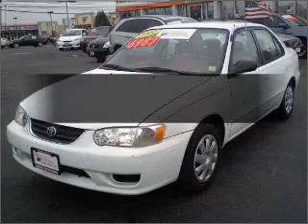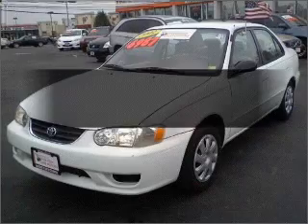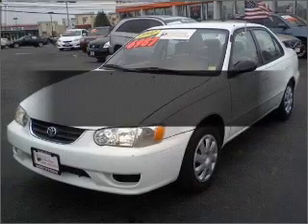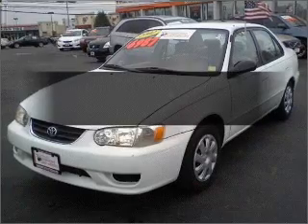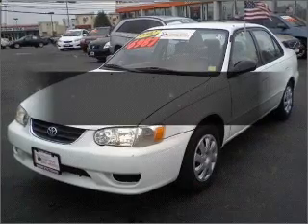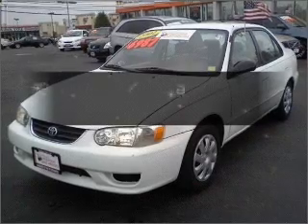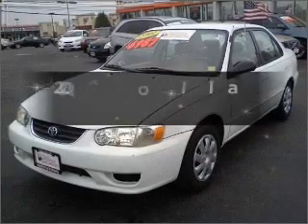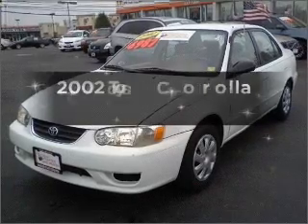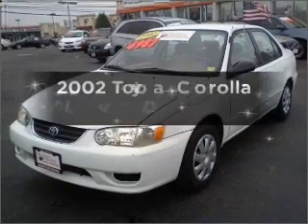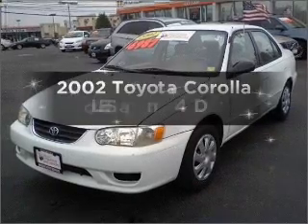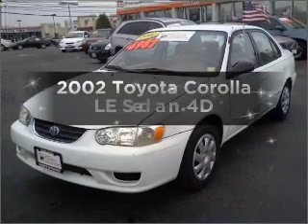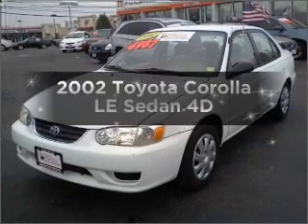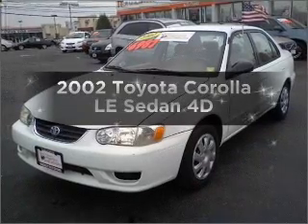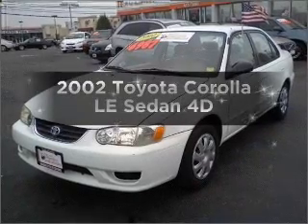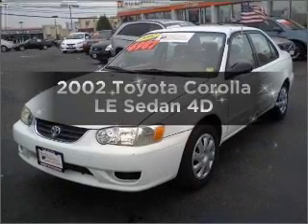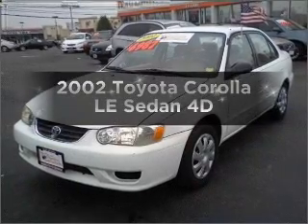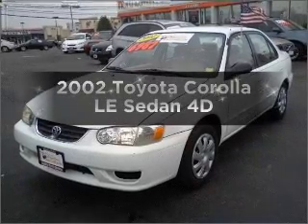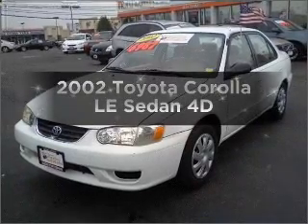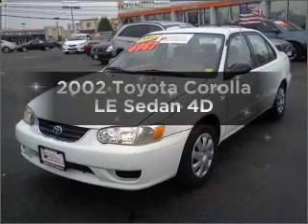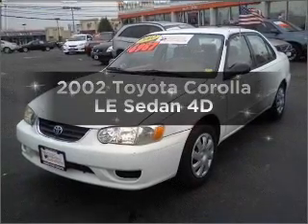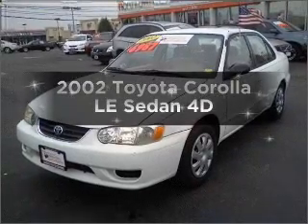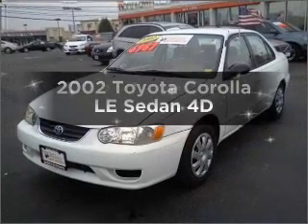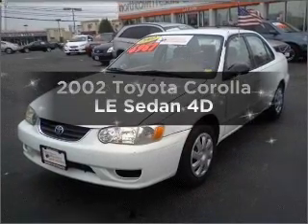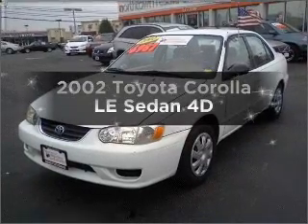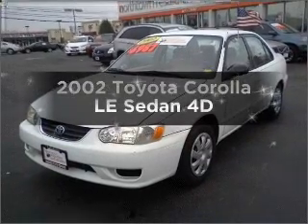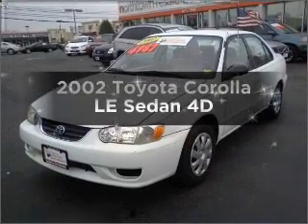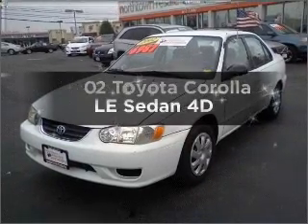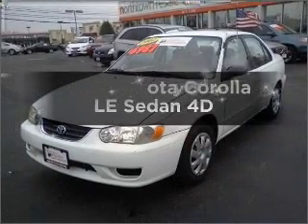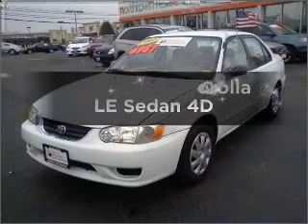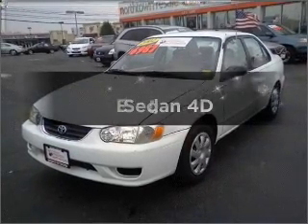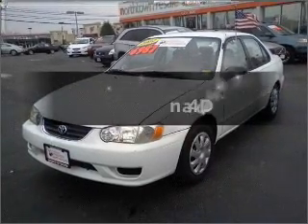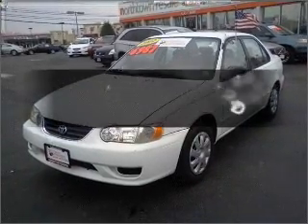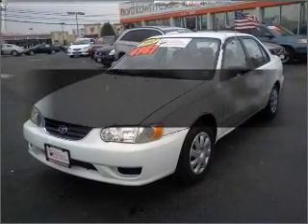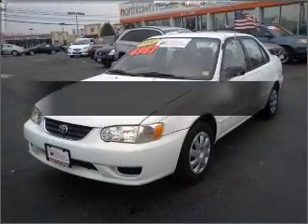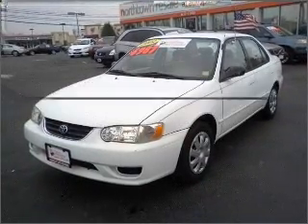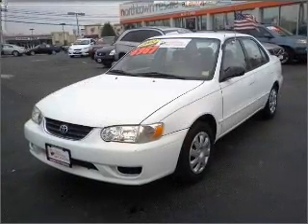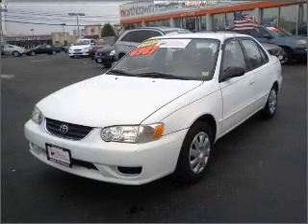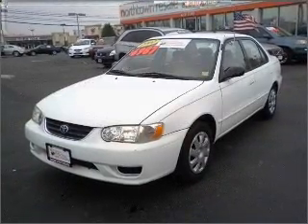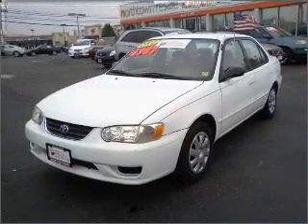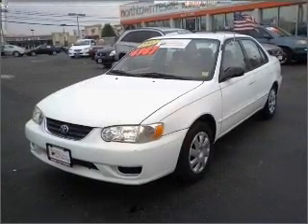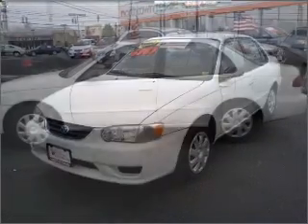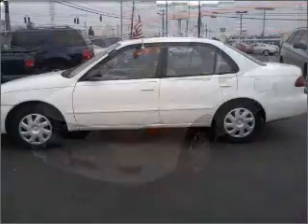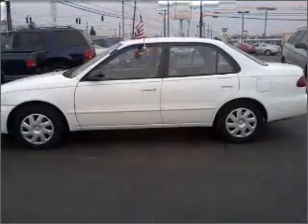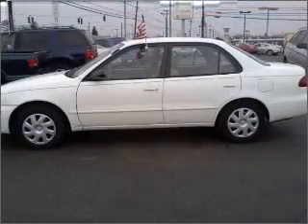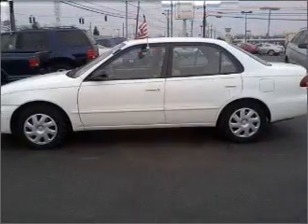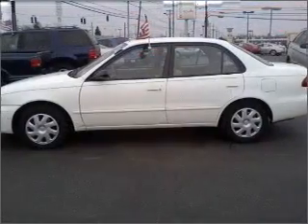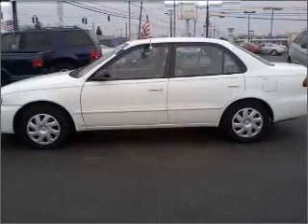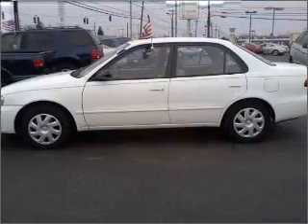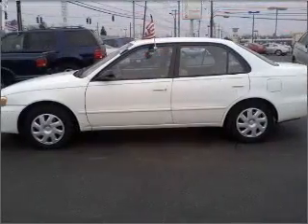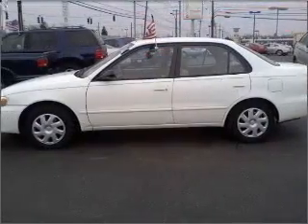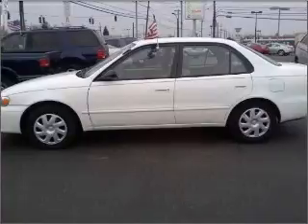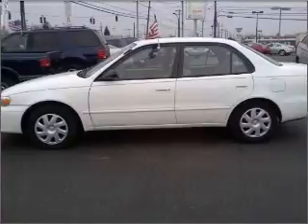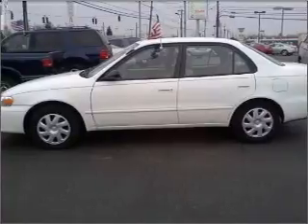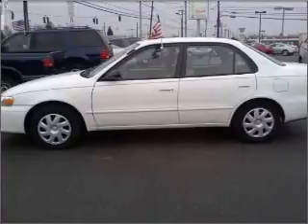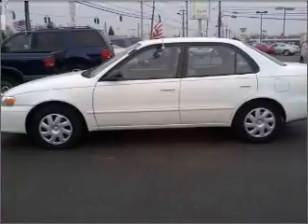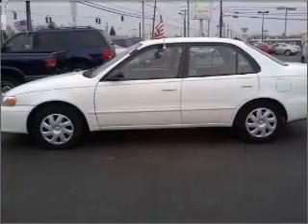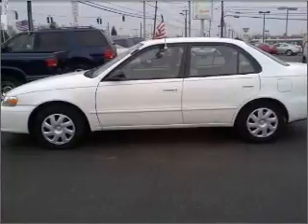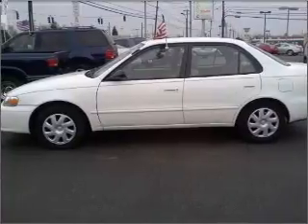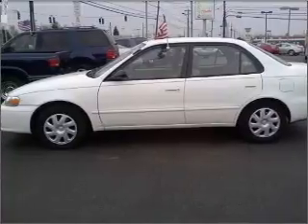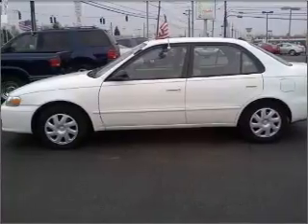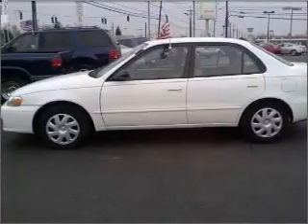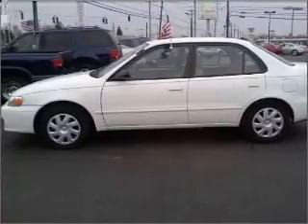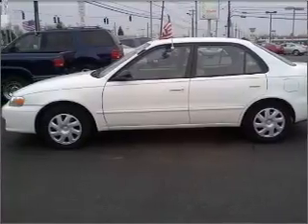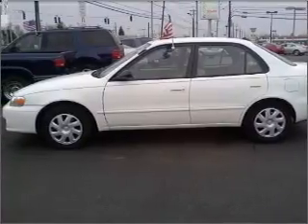Get noticed in this 2002 Toyota Corolla. If you're looking for a first-rate auto, this one could be yours today.